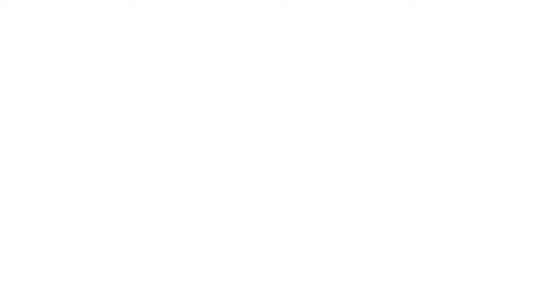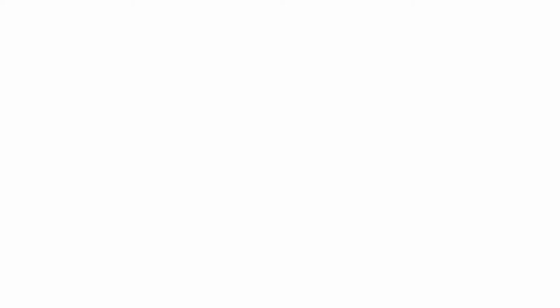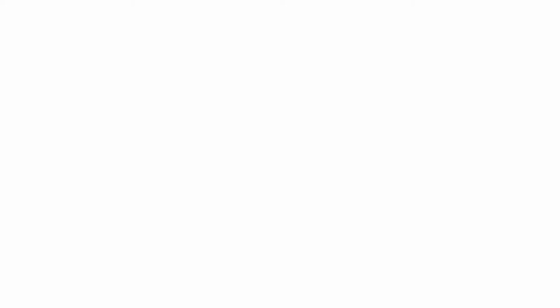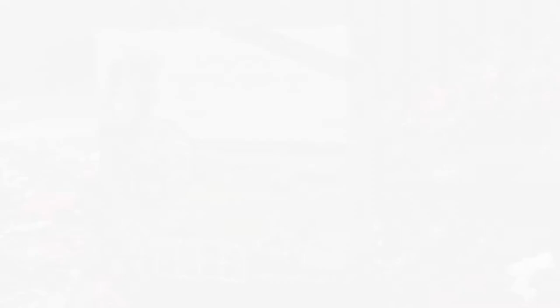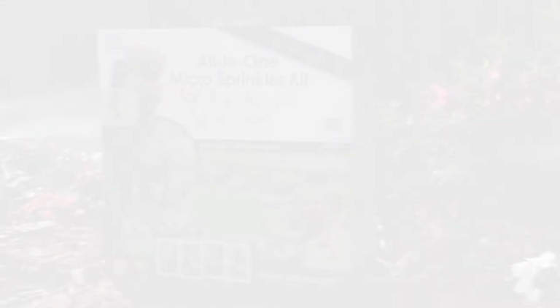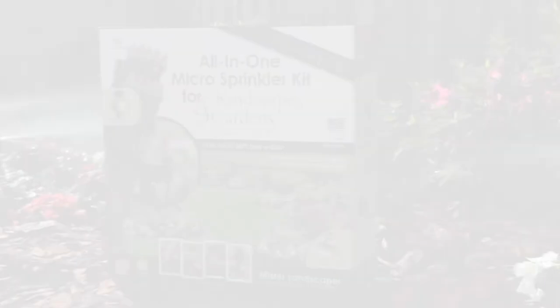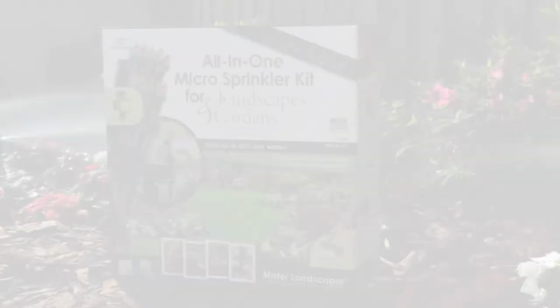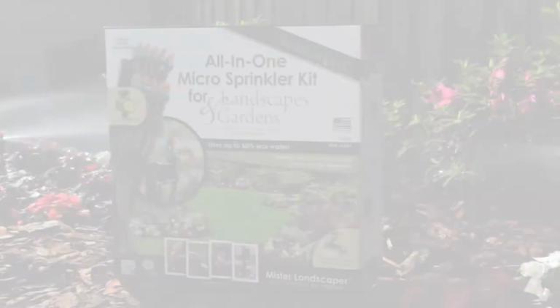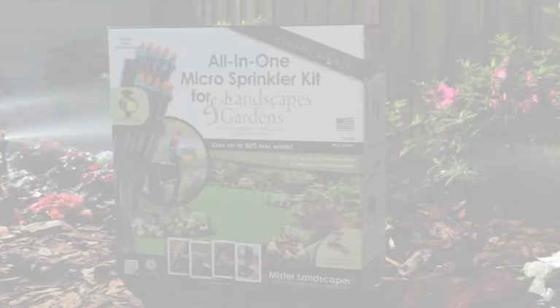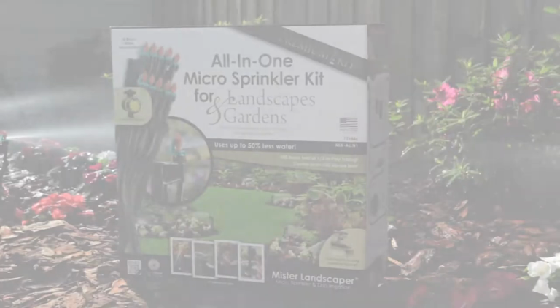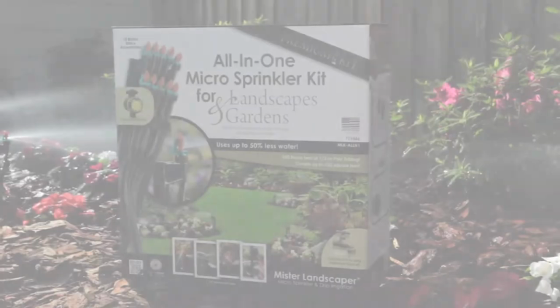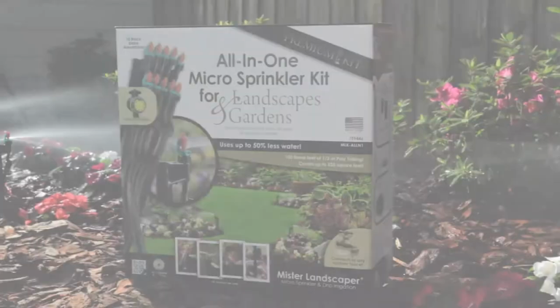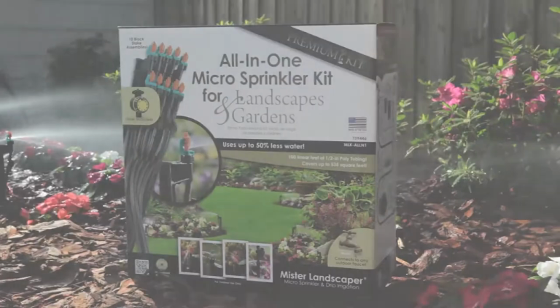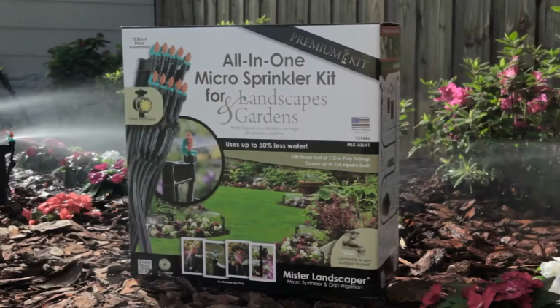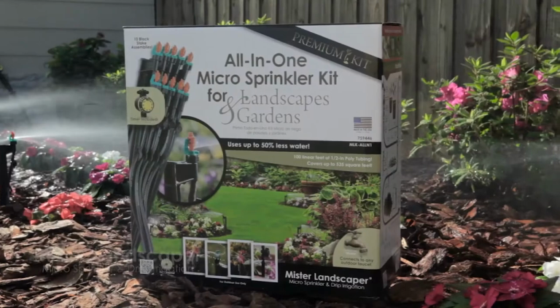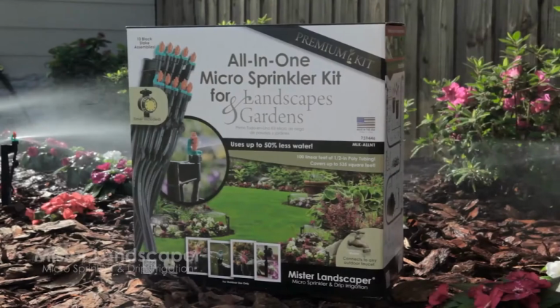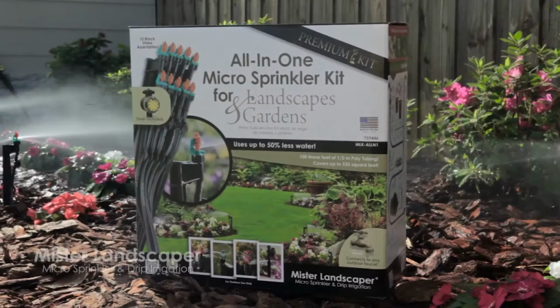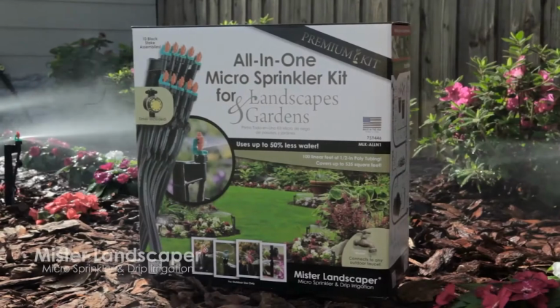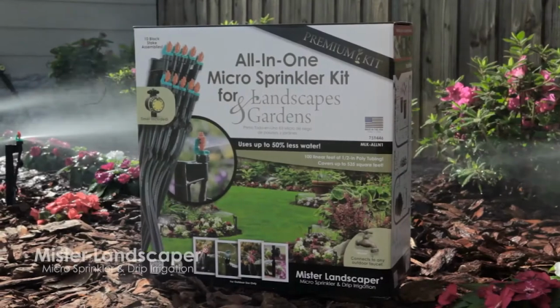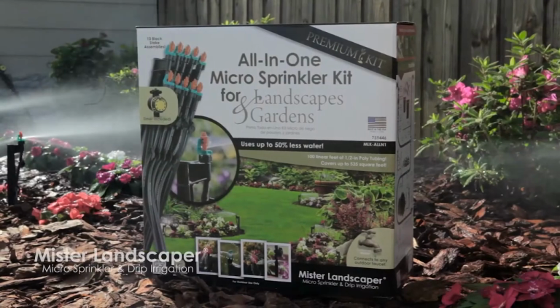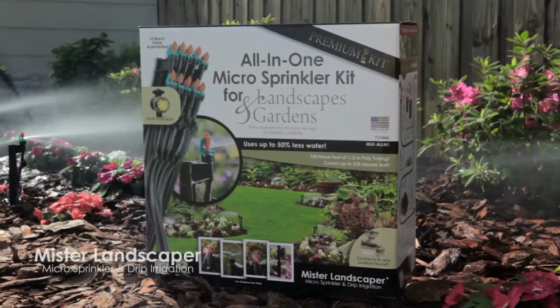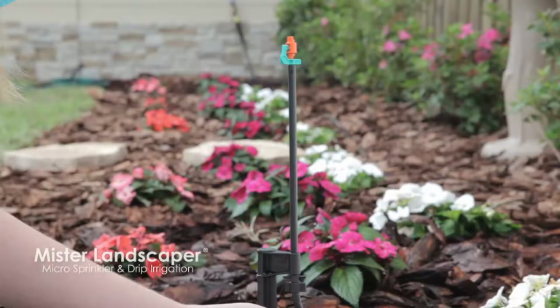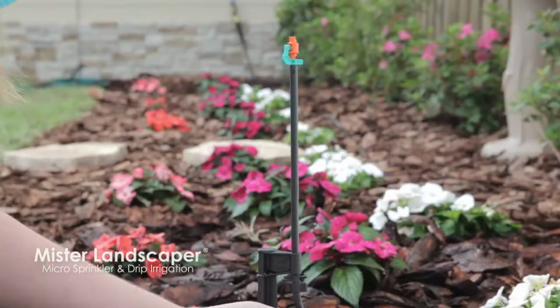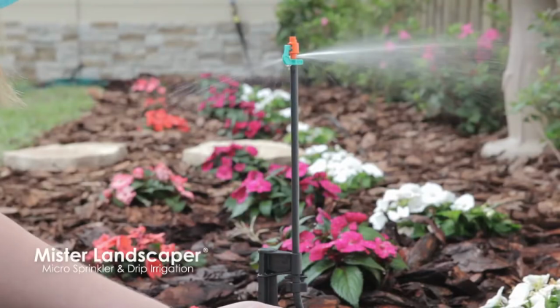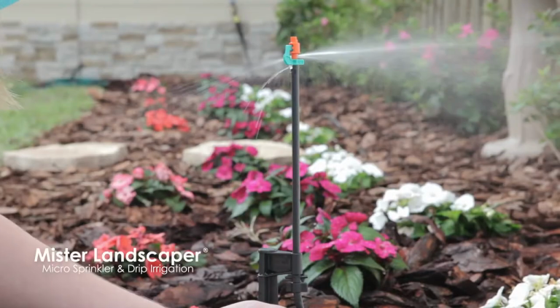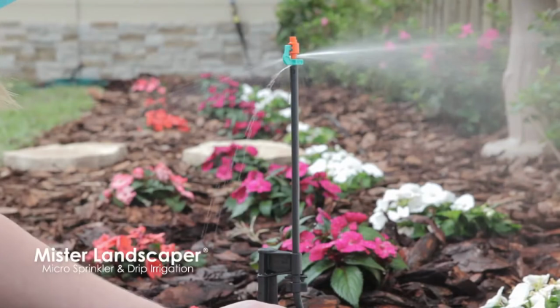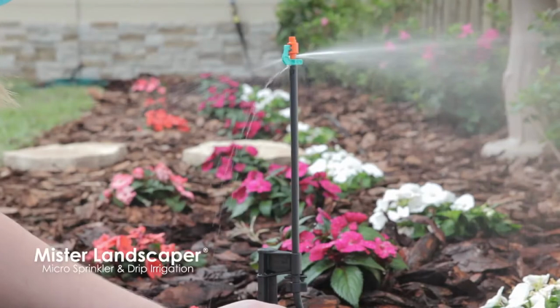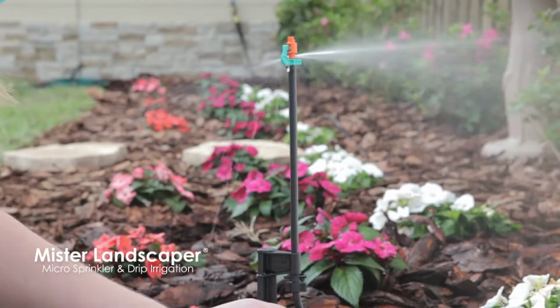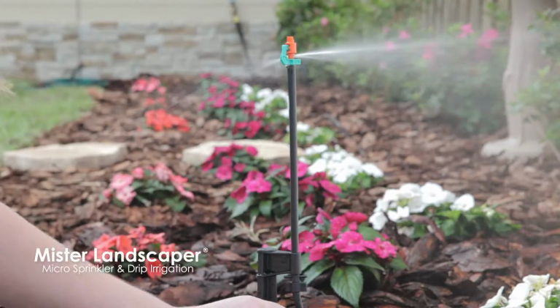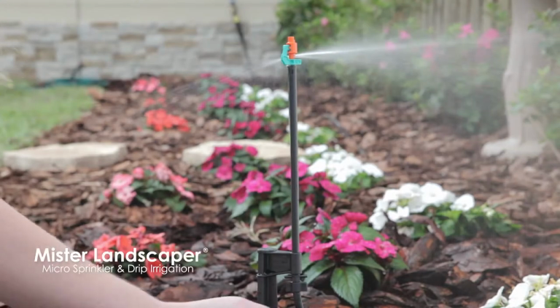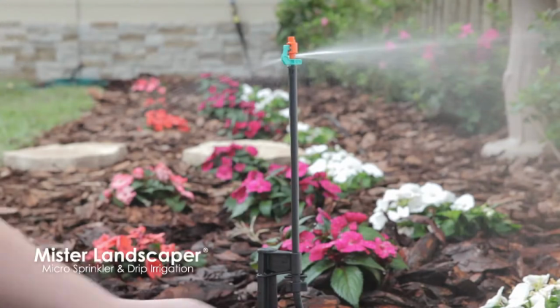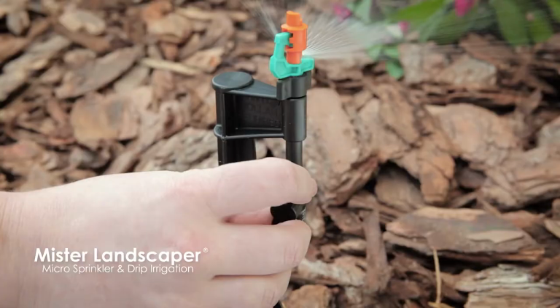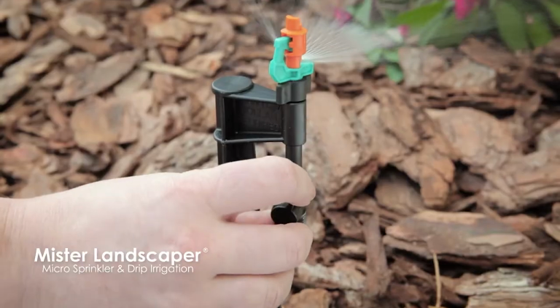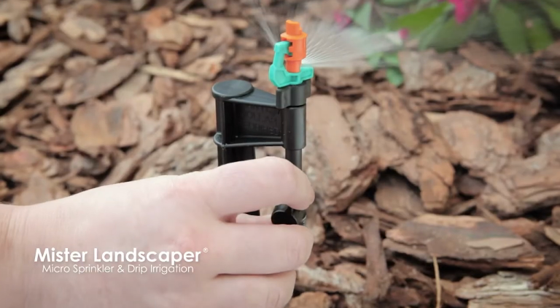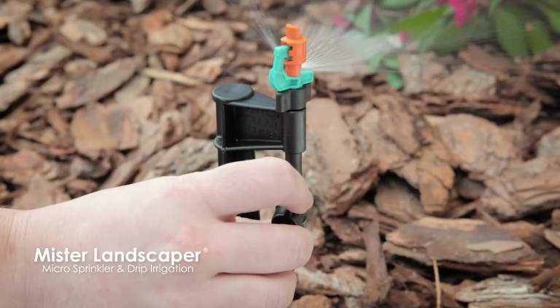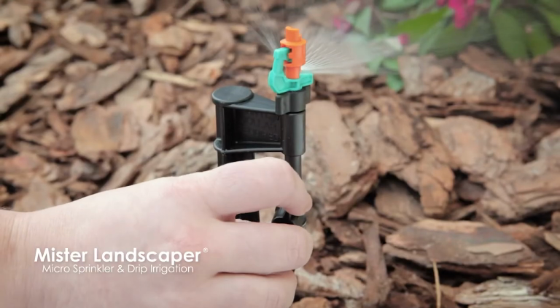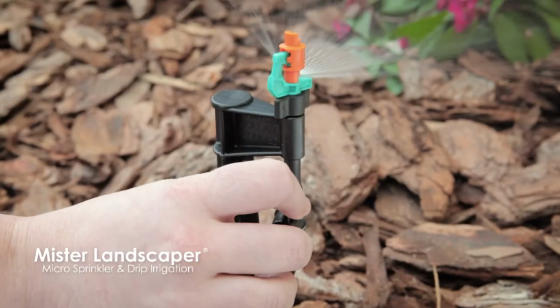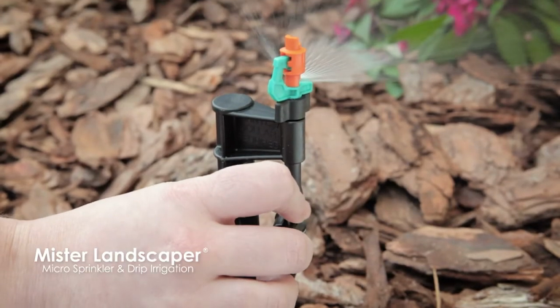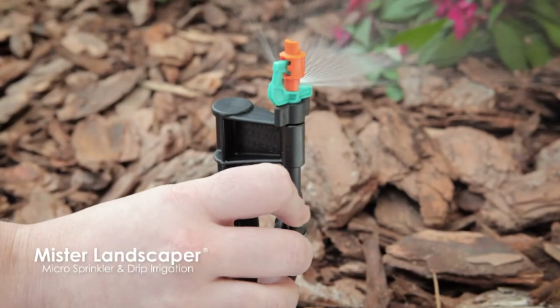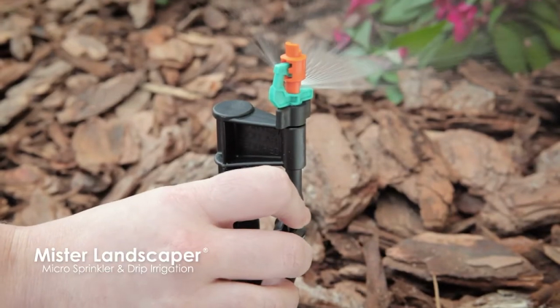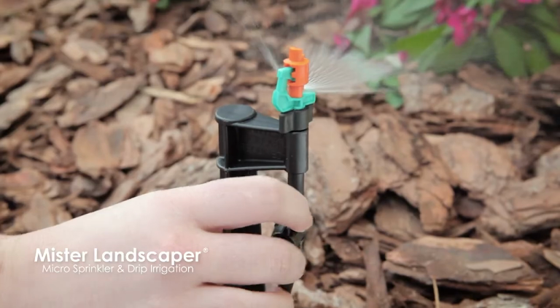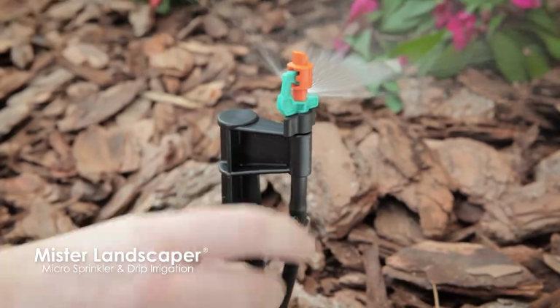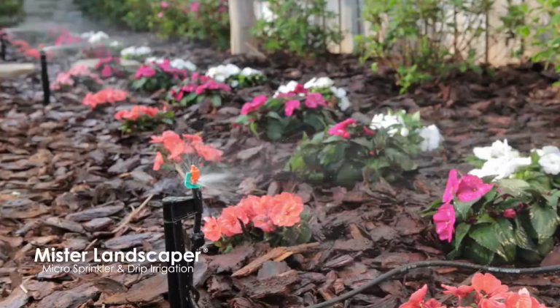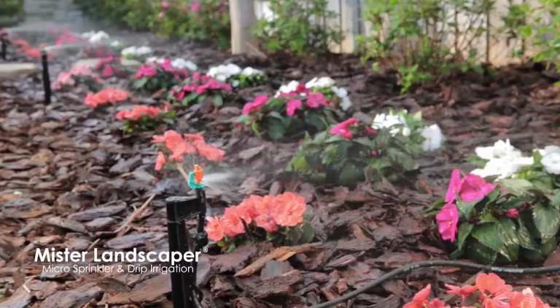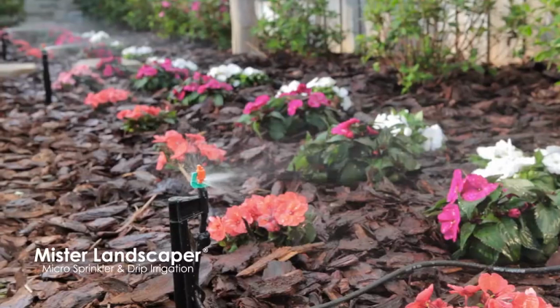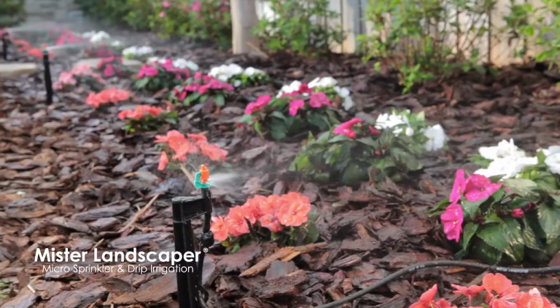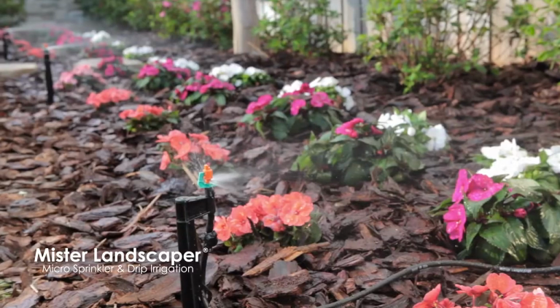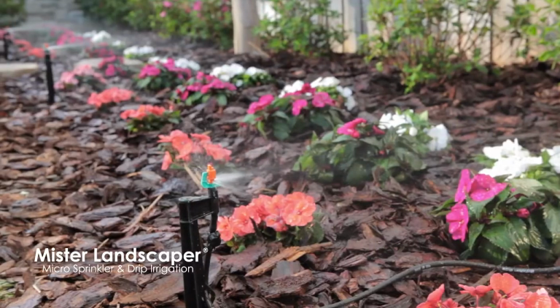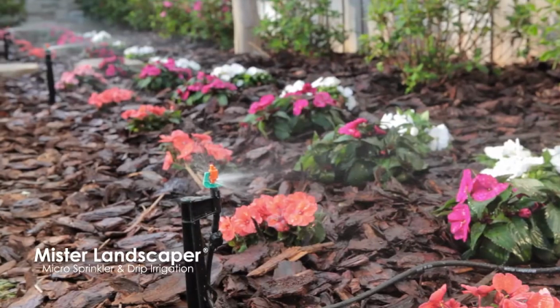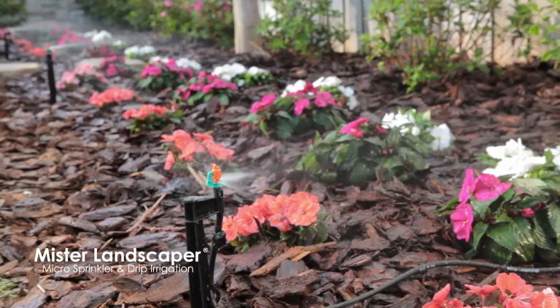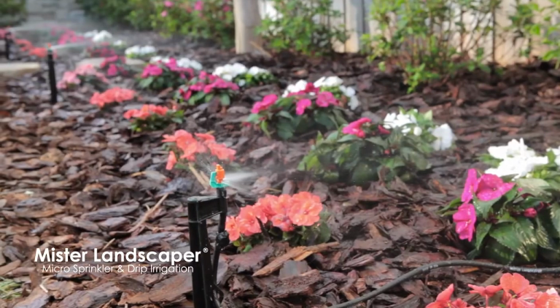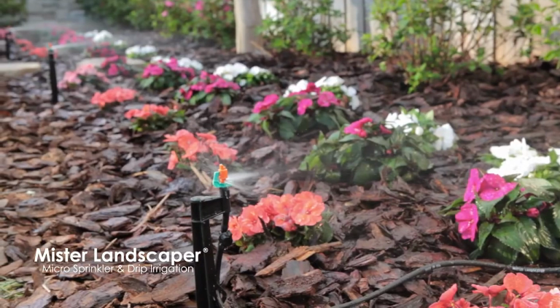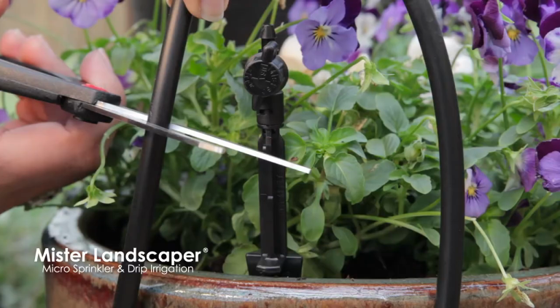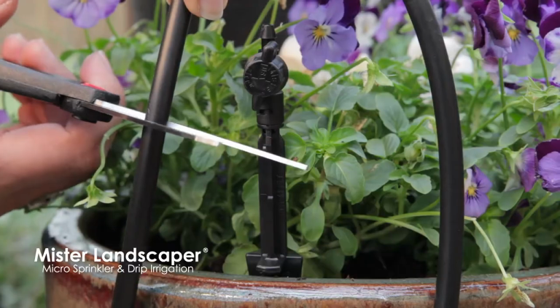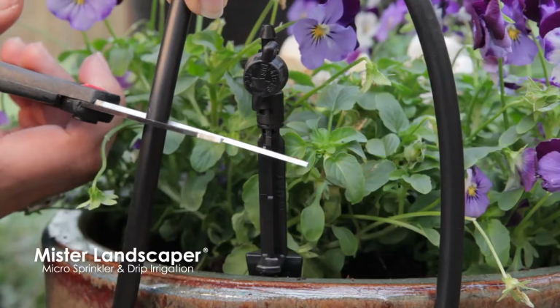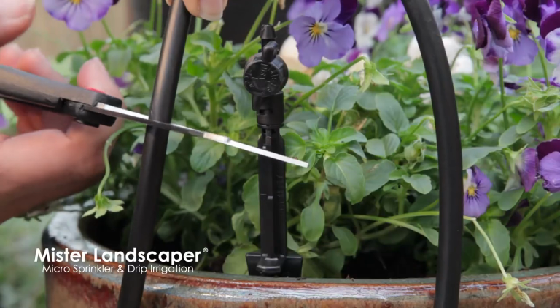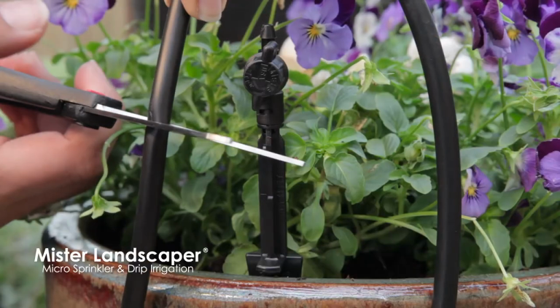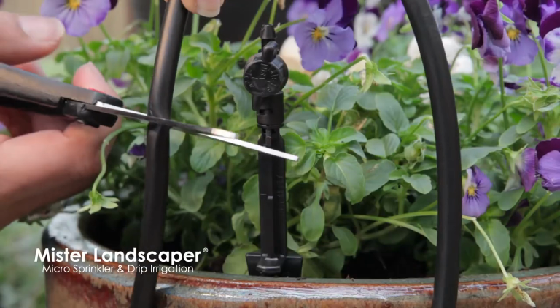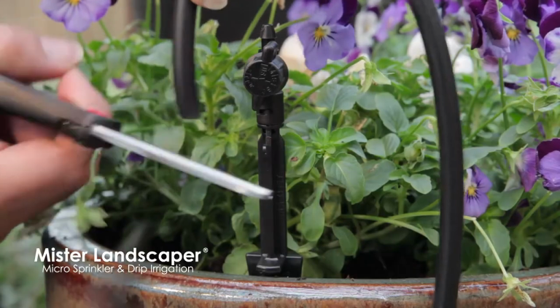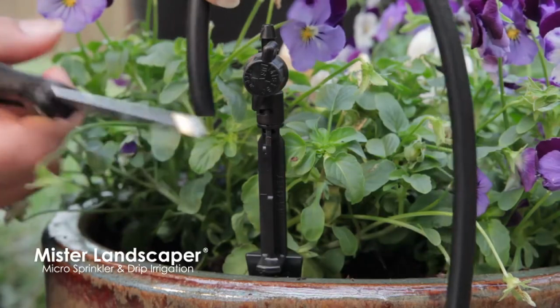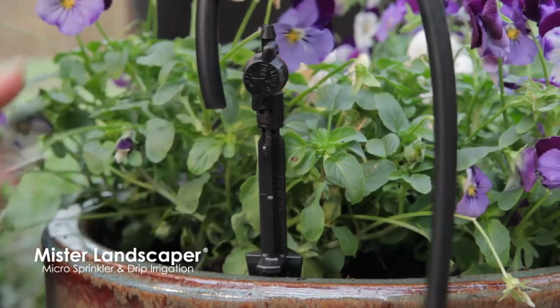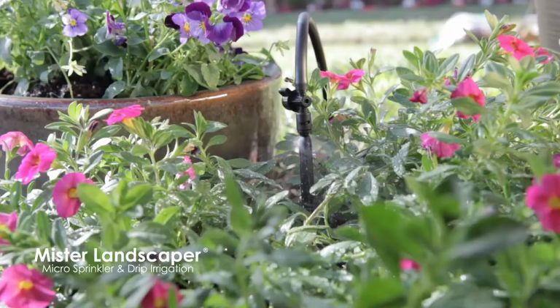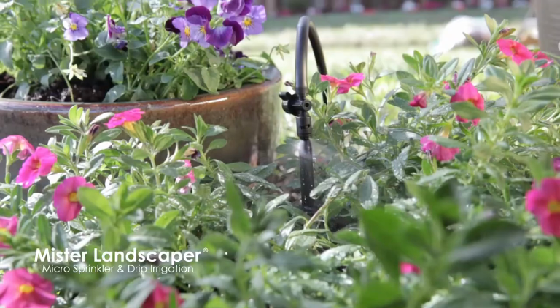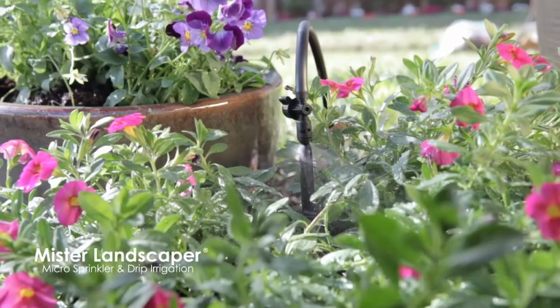The premium all-in-one micro-sprinkler kit contains everything needed to water up to 500 square feet of landscapes and gardens.